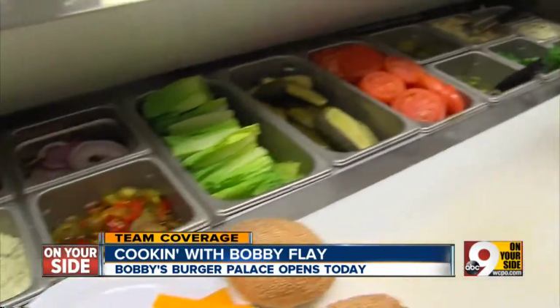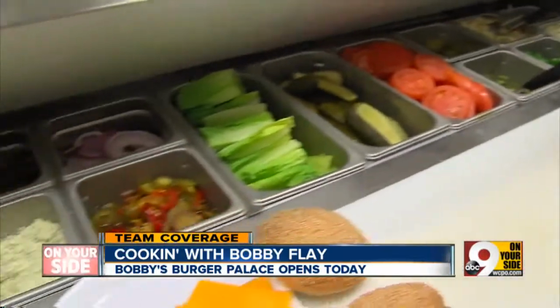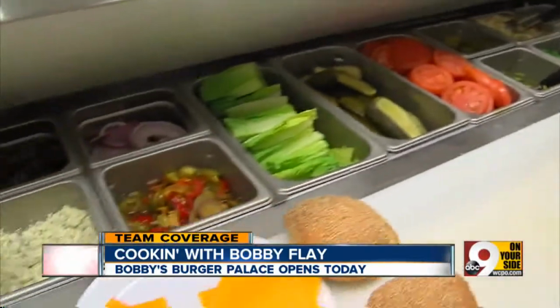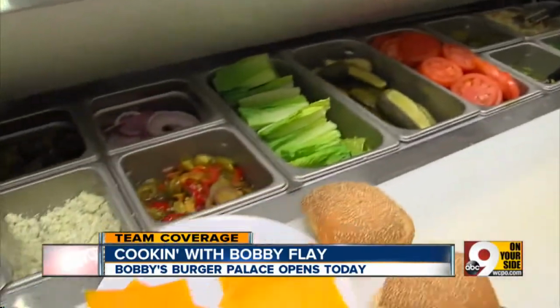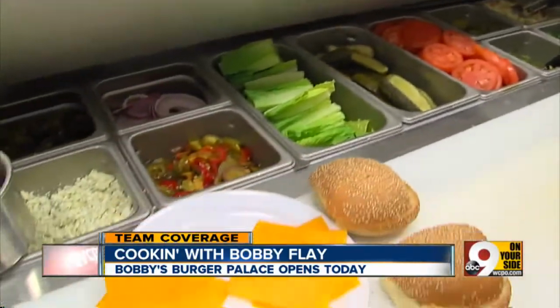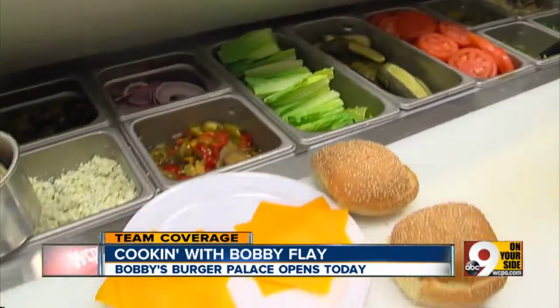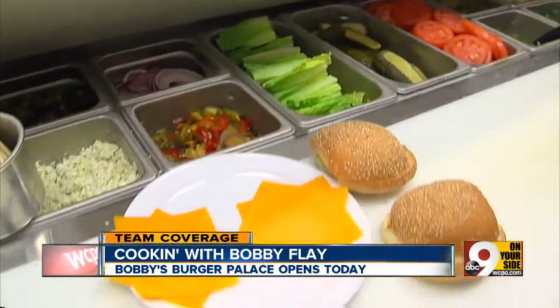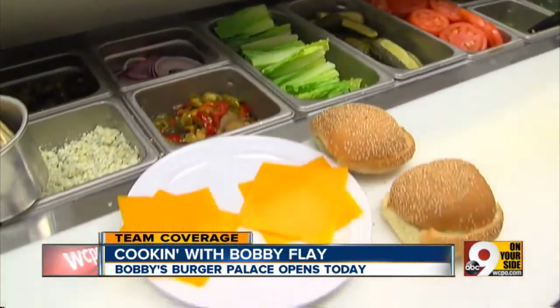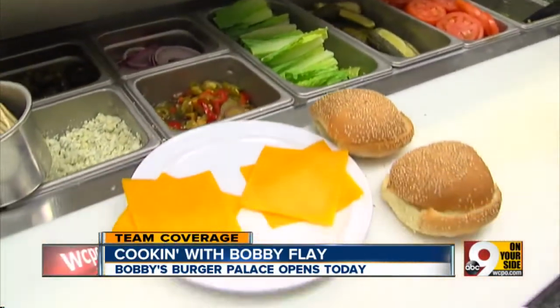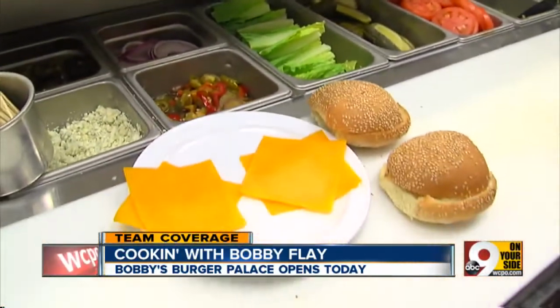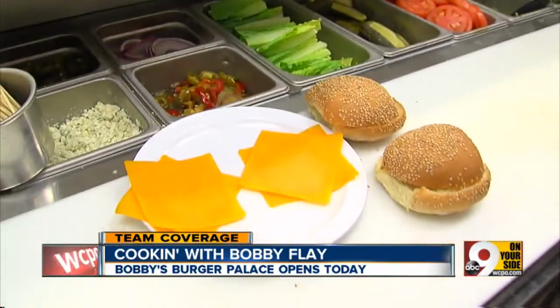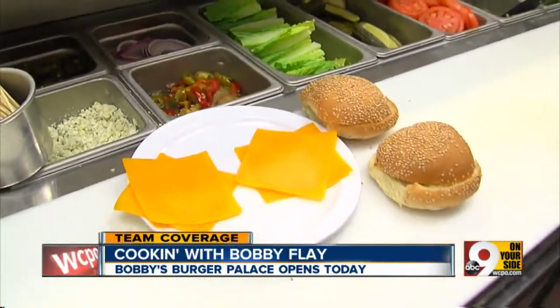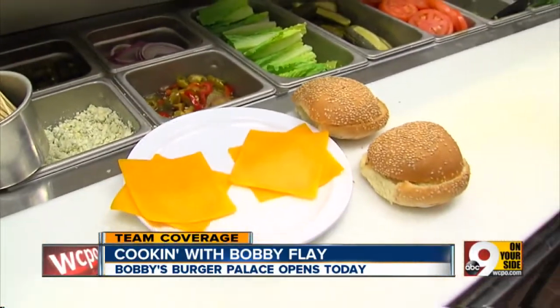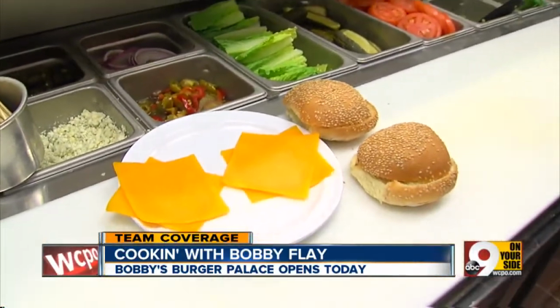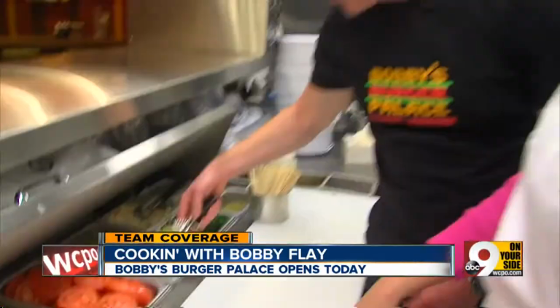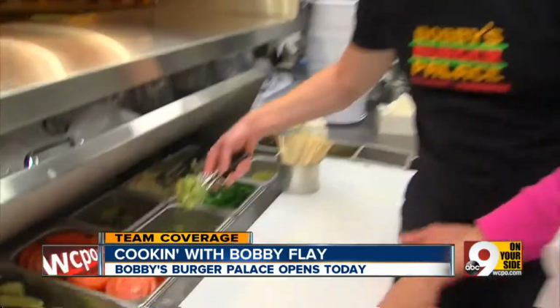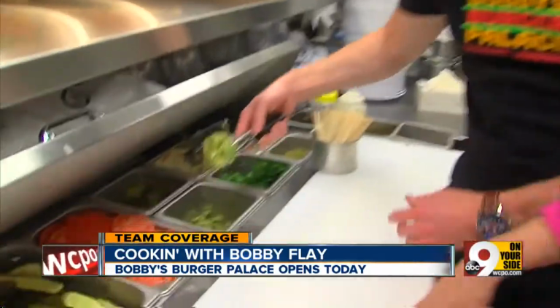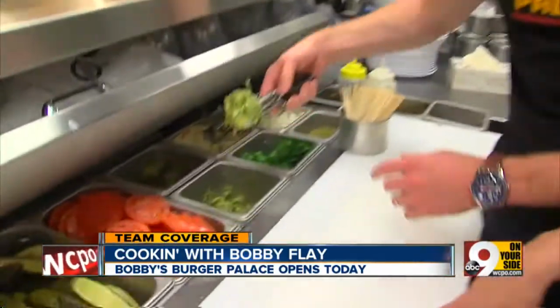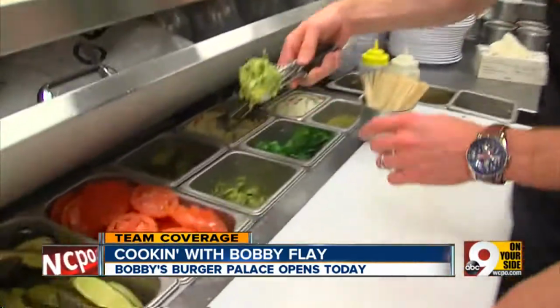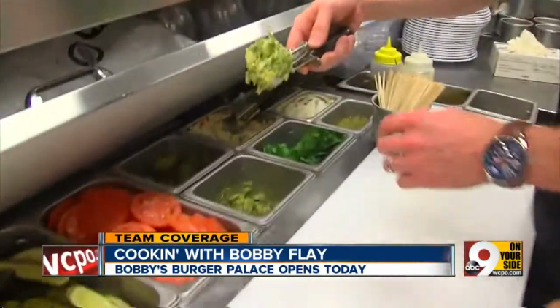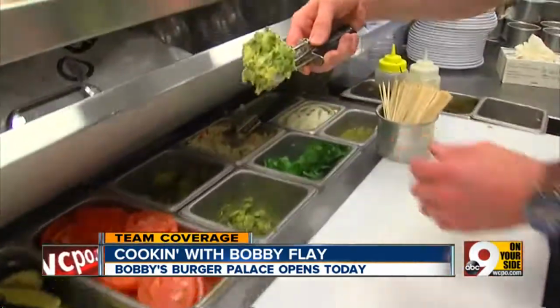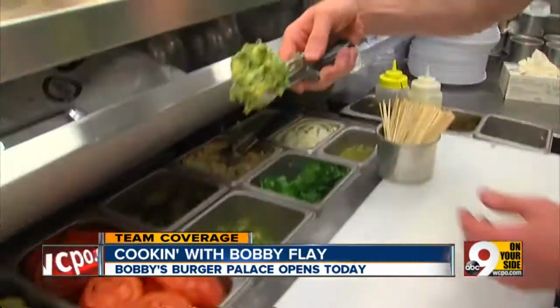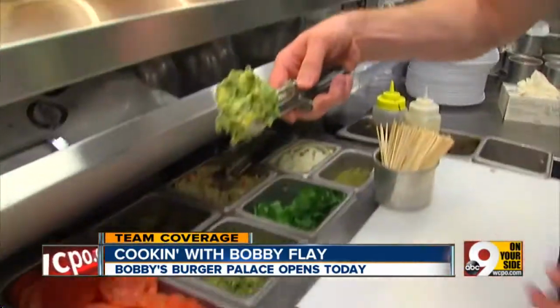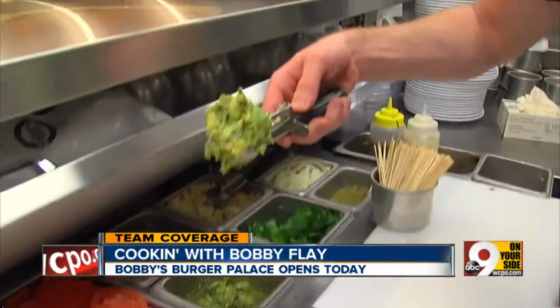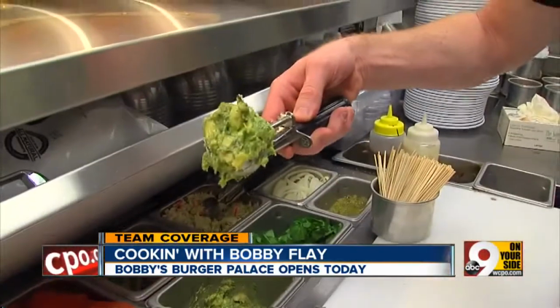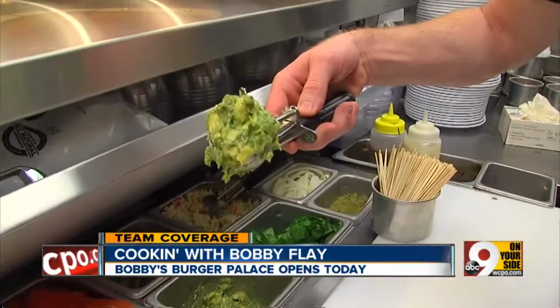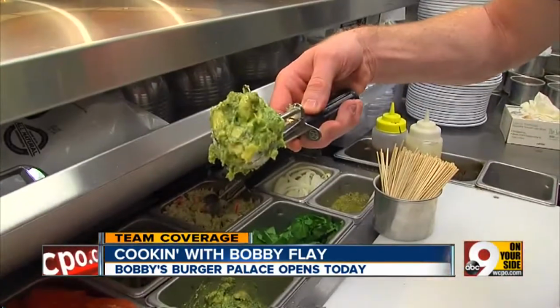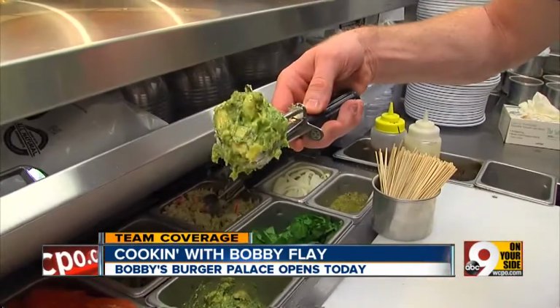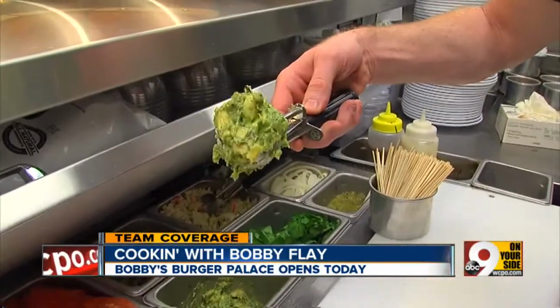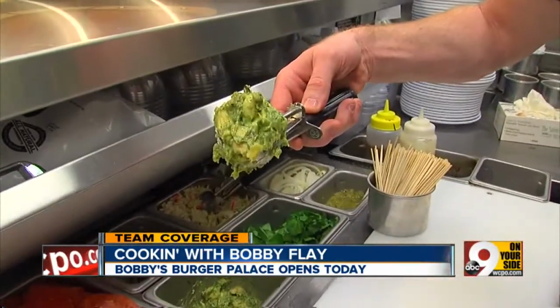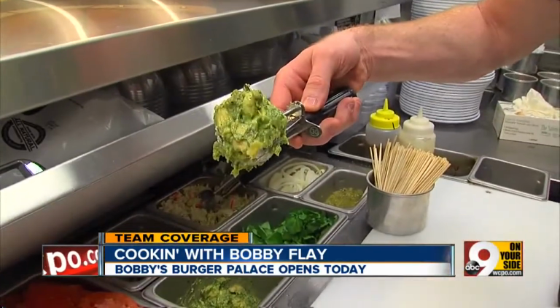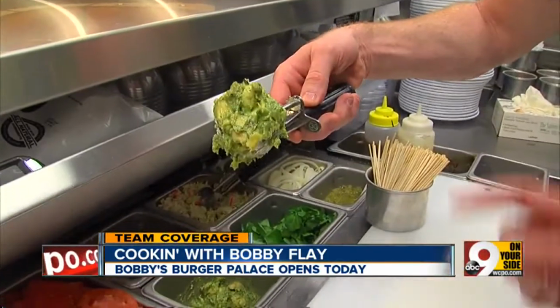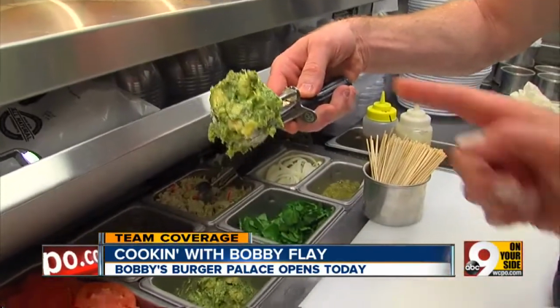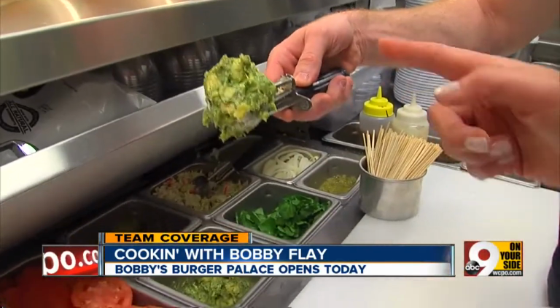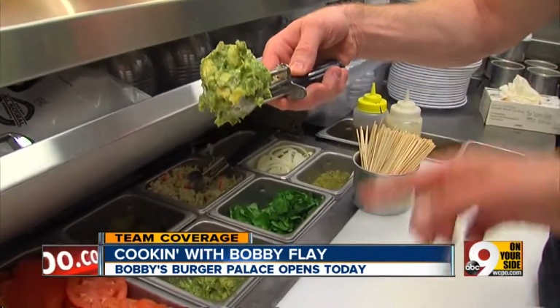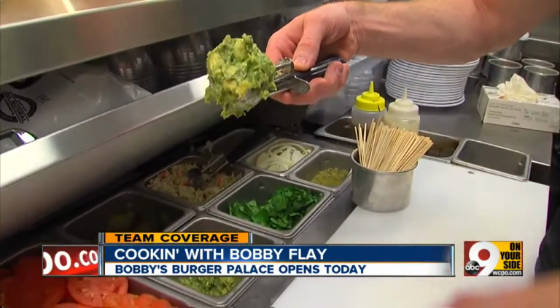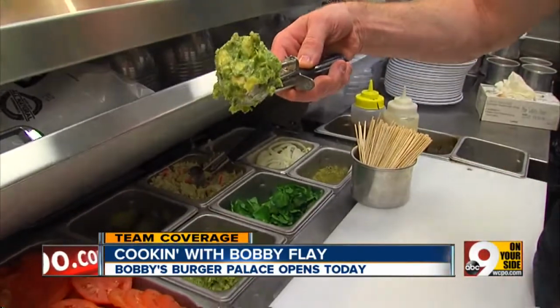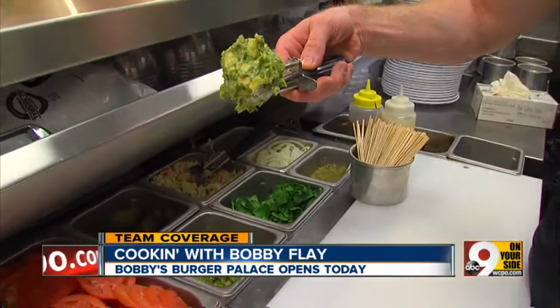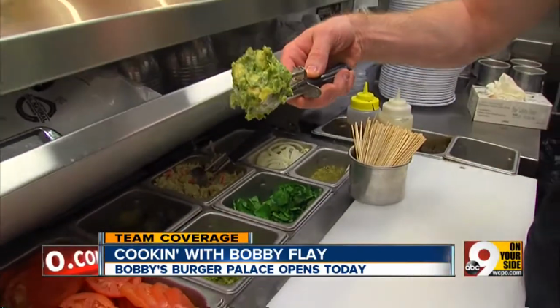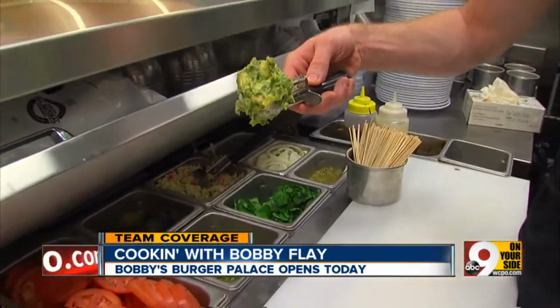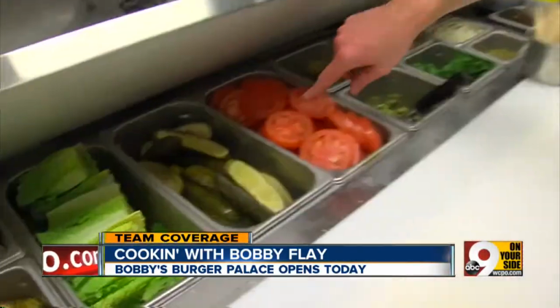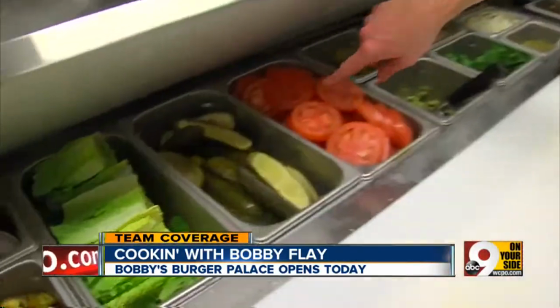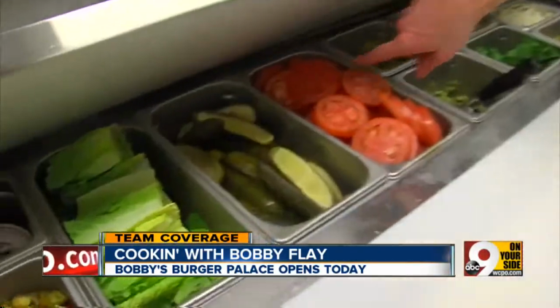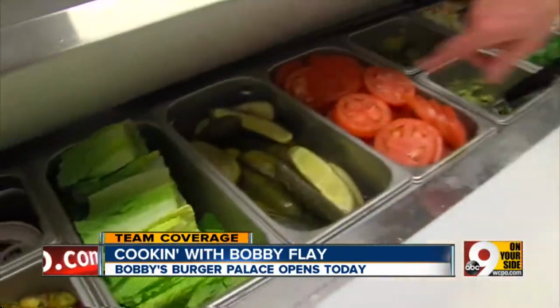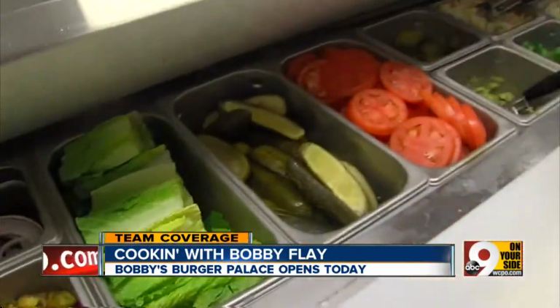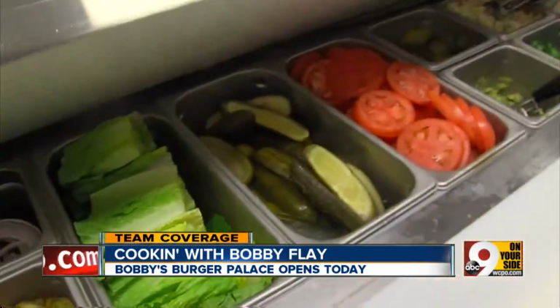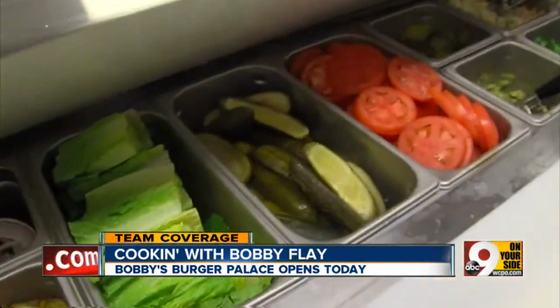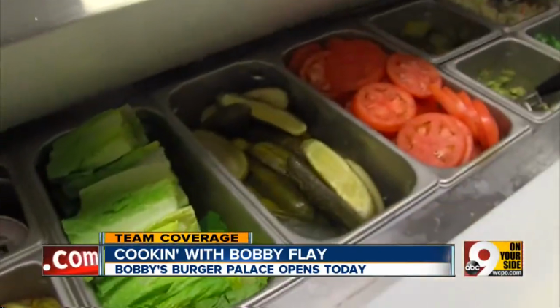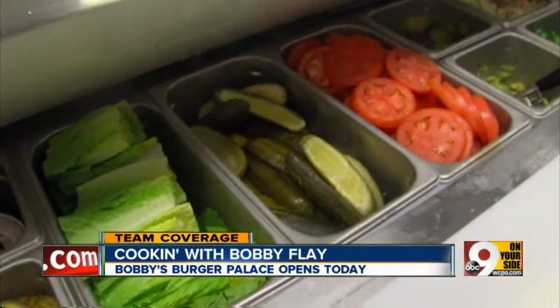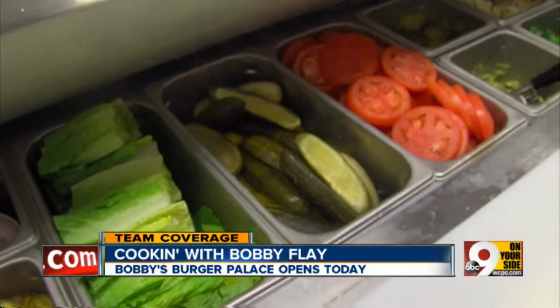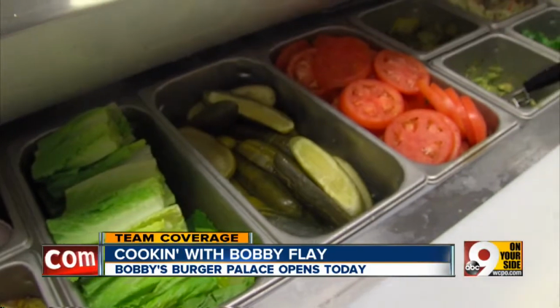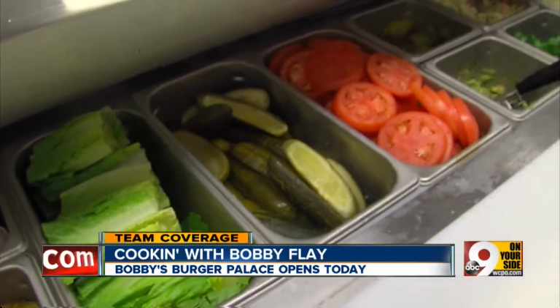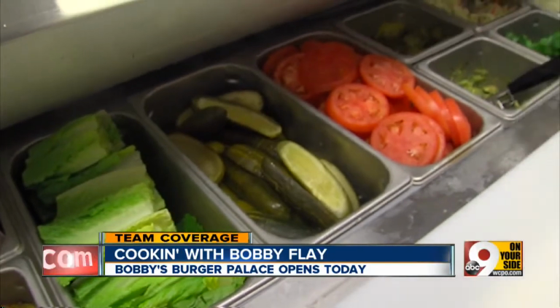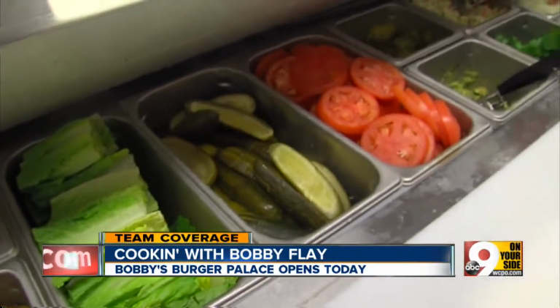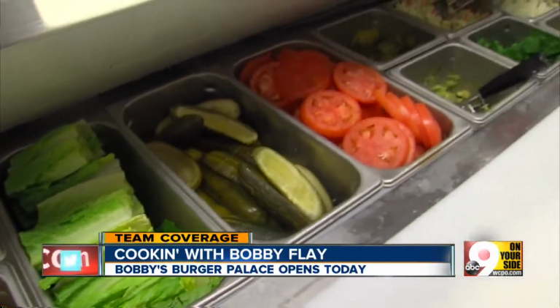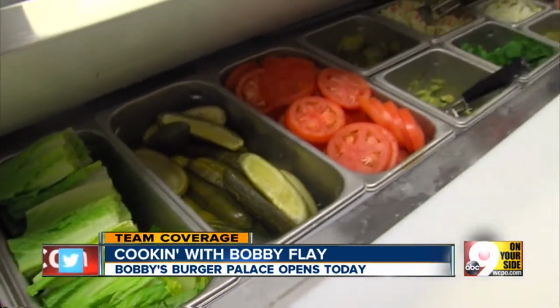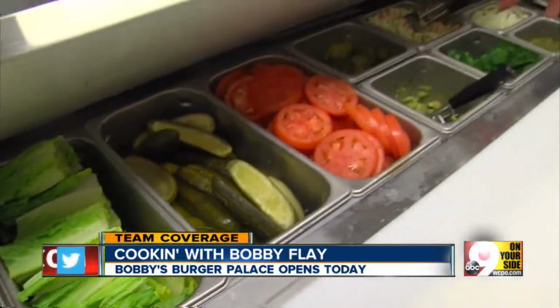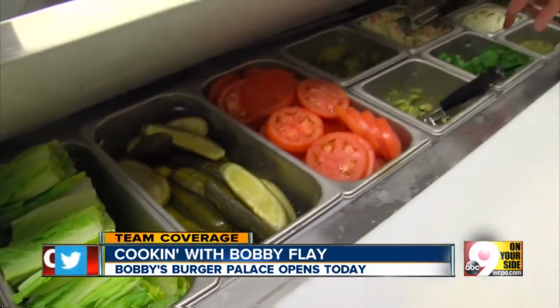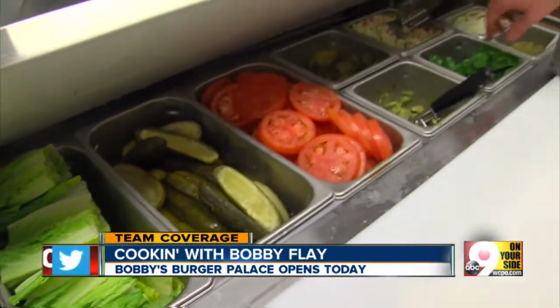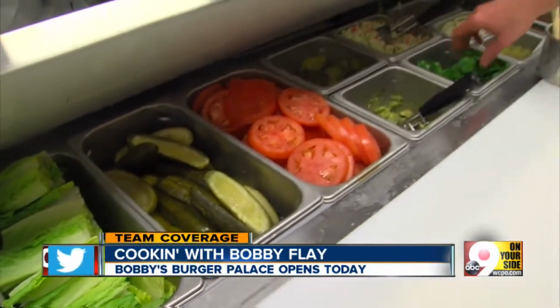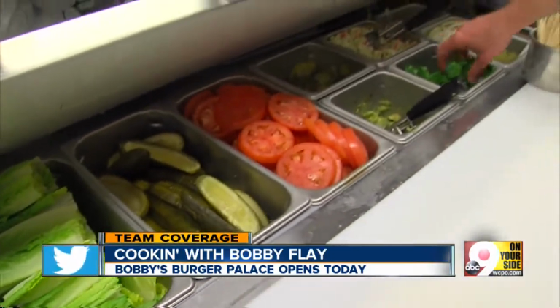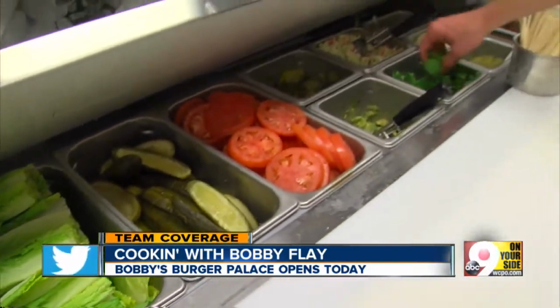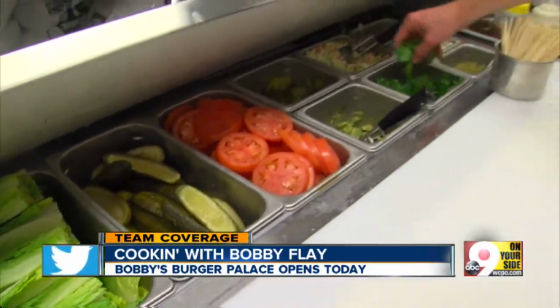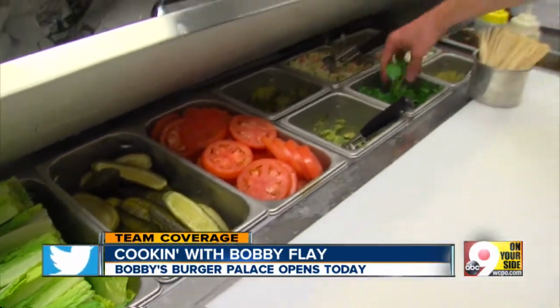Very simple. Cheddar cheese, it's got avocado relish, some tomatoes, and some watercress.